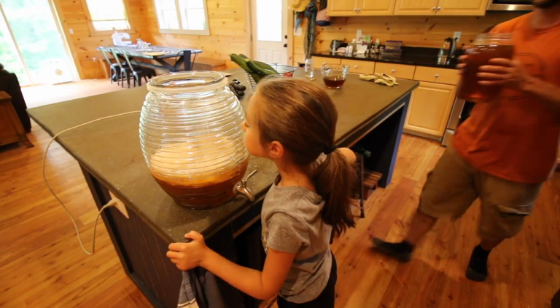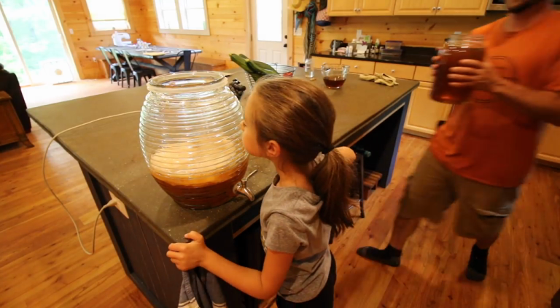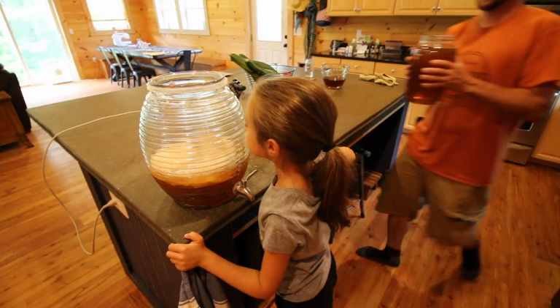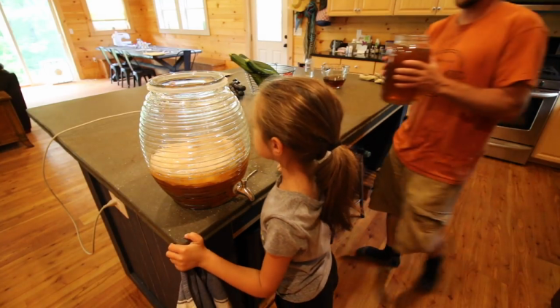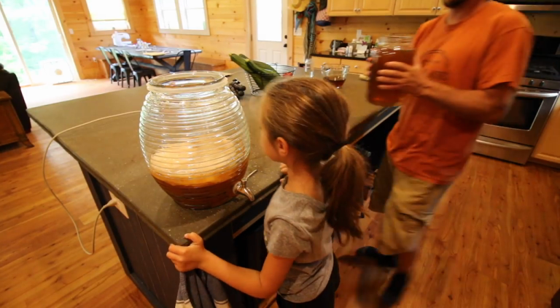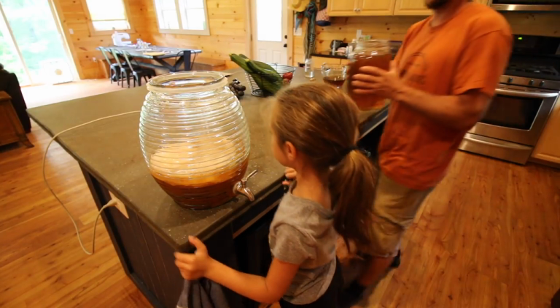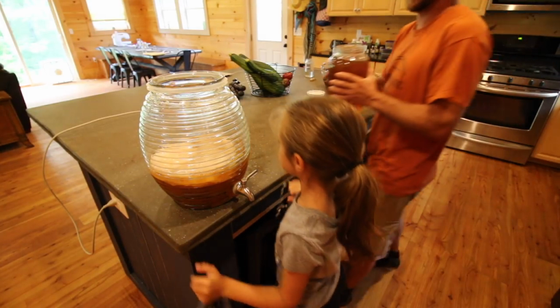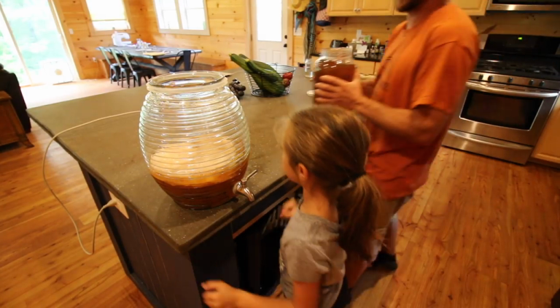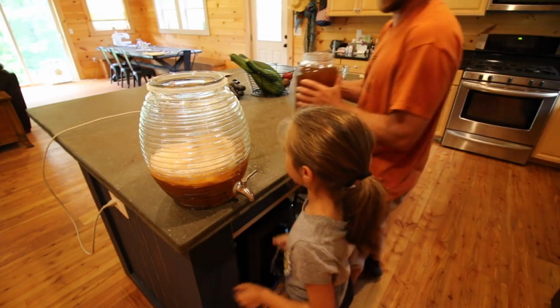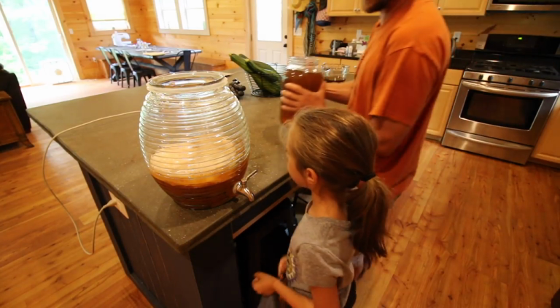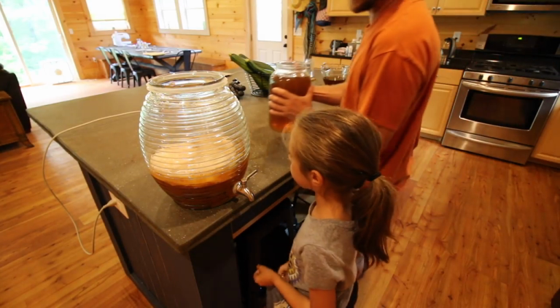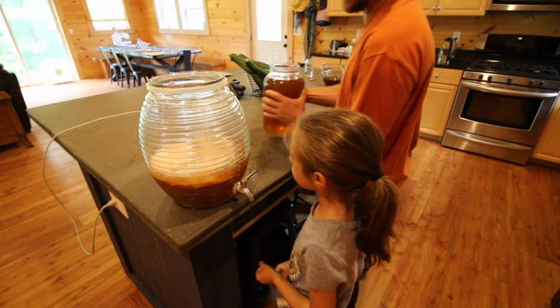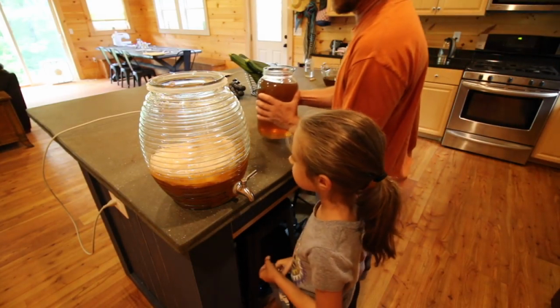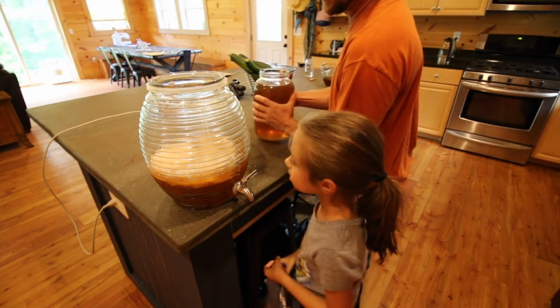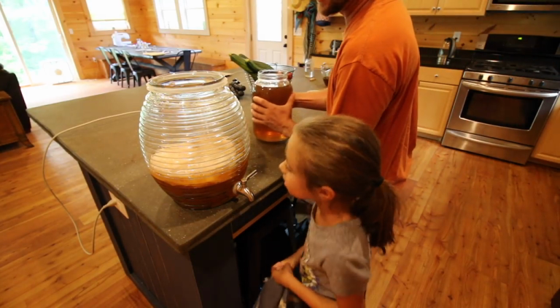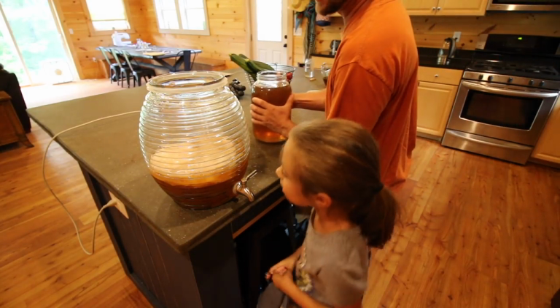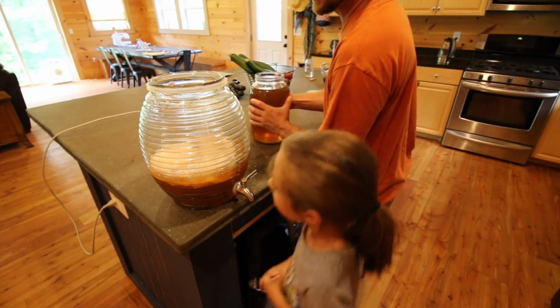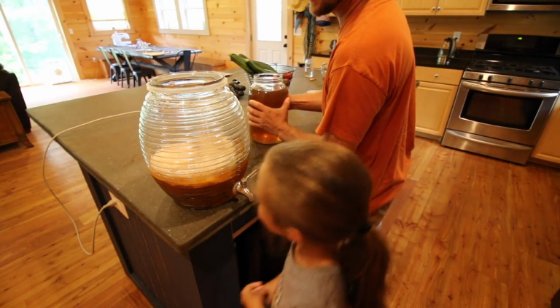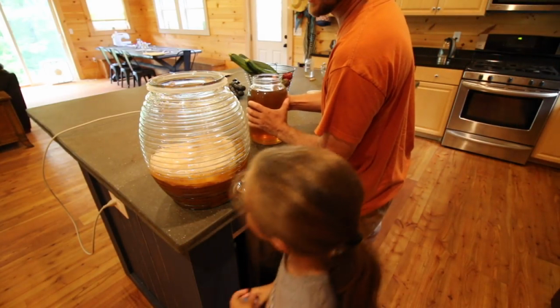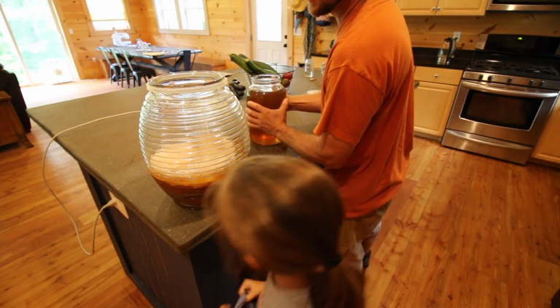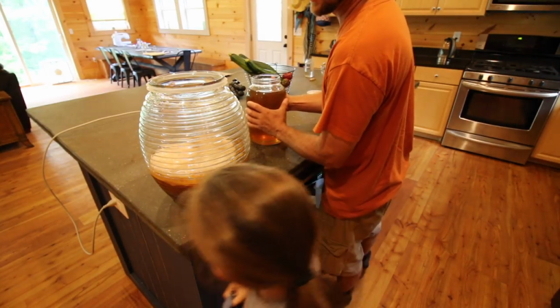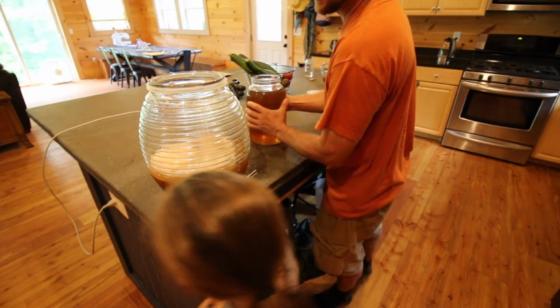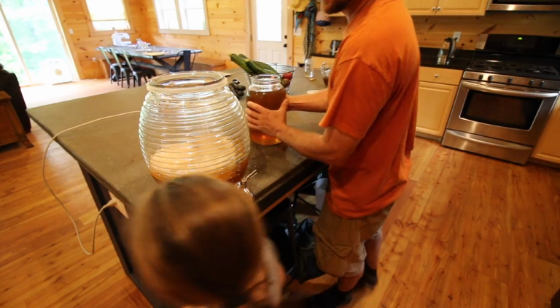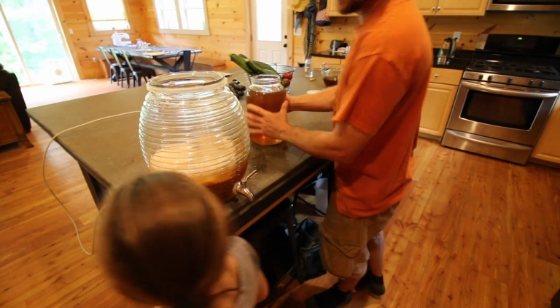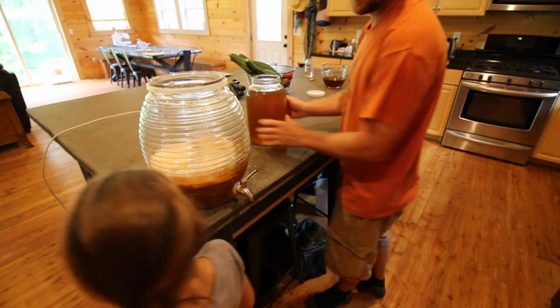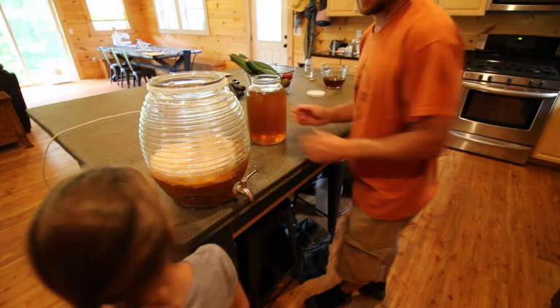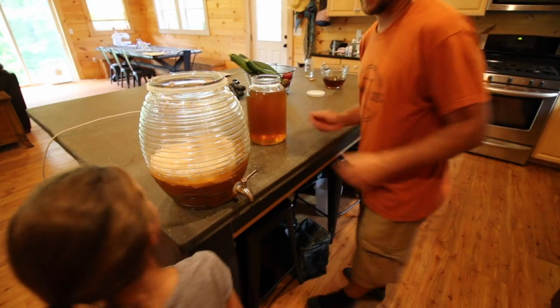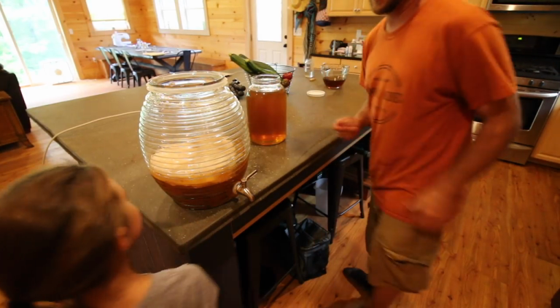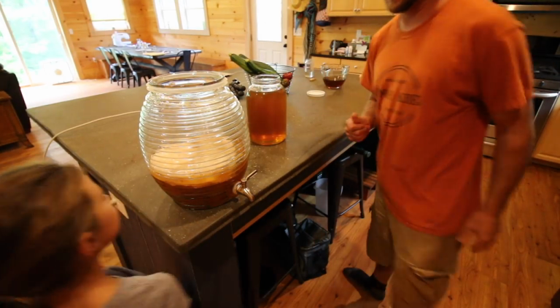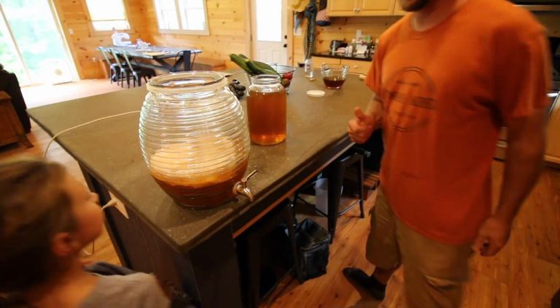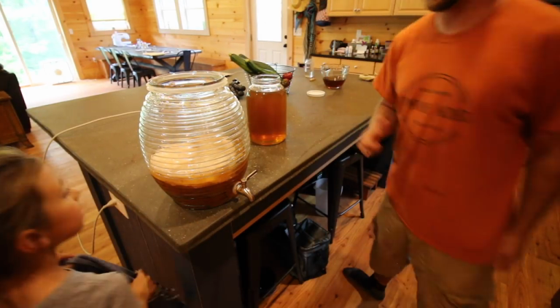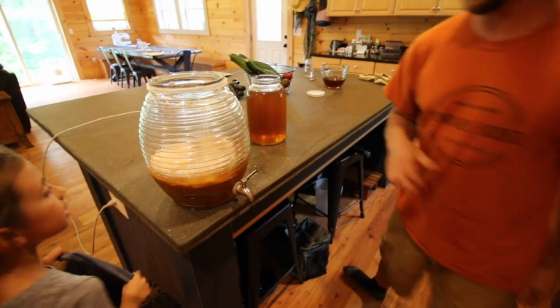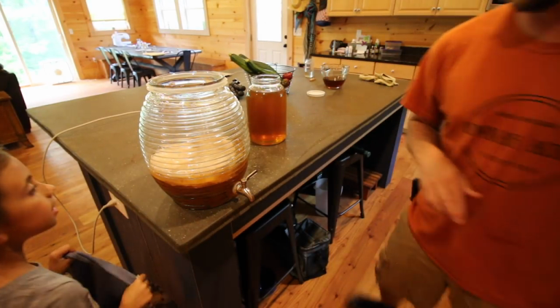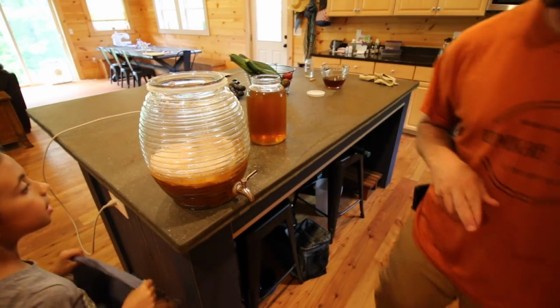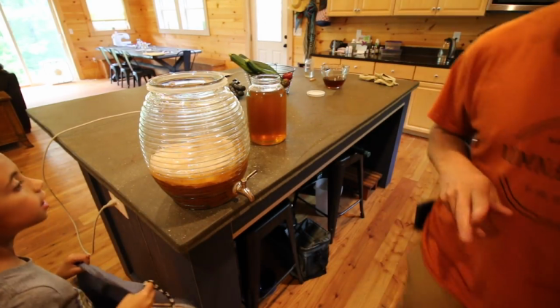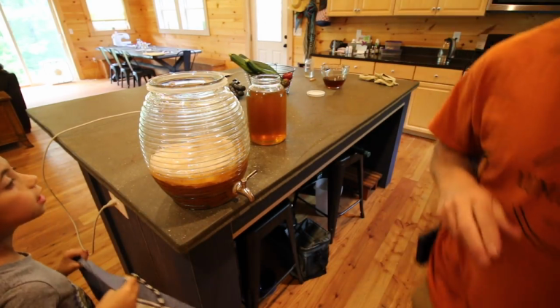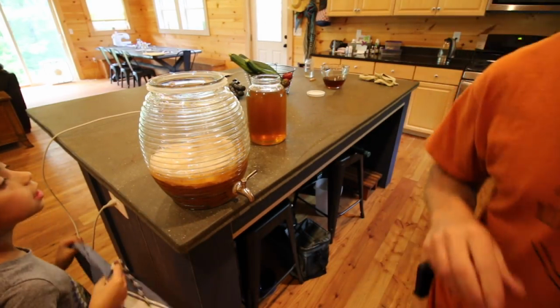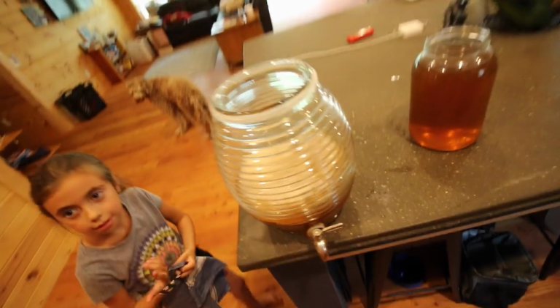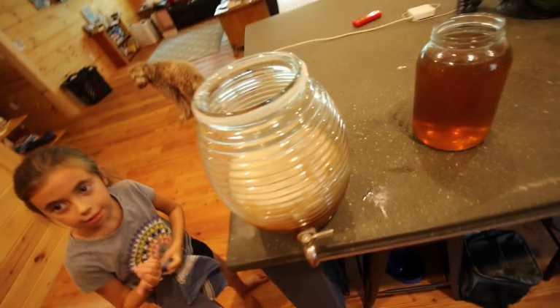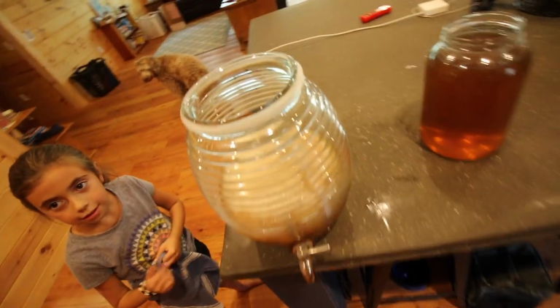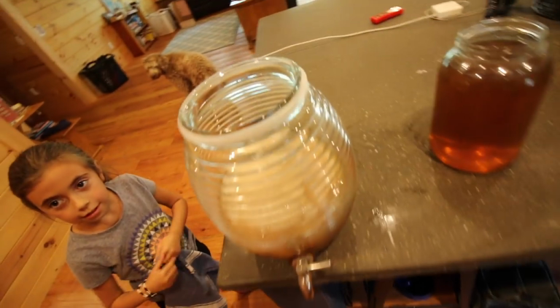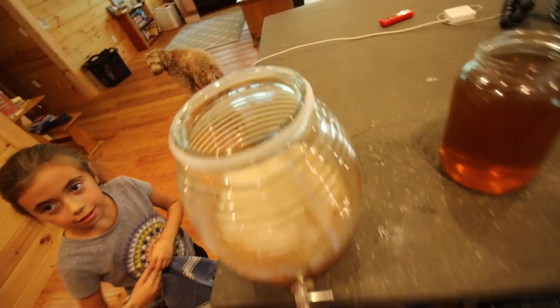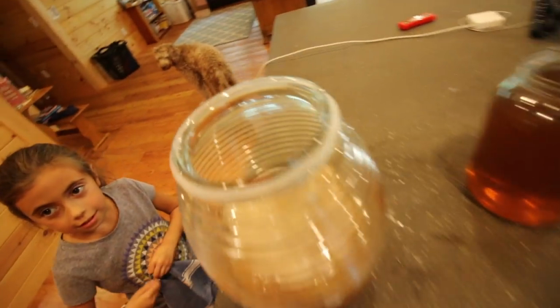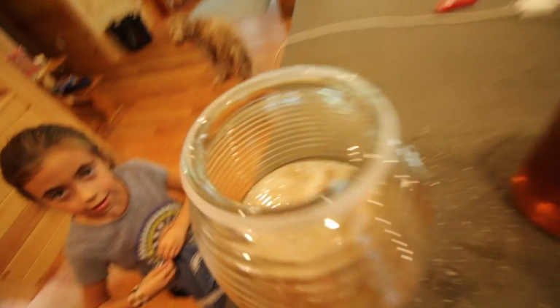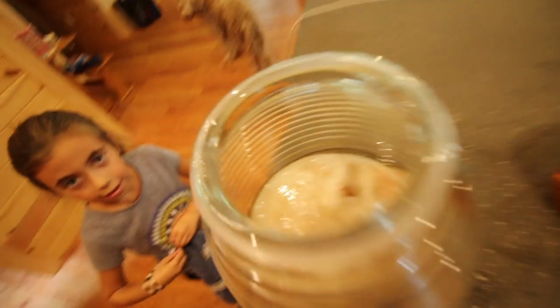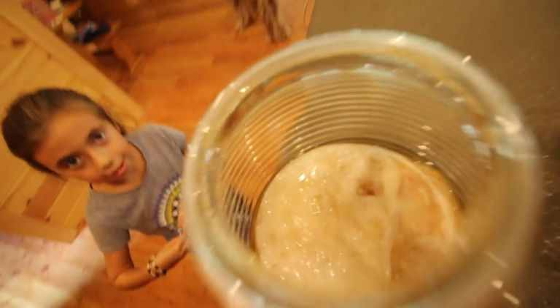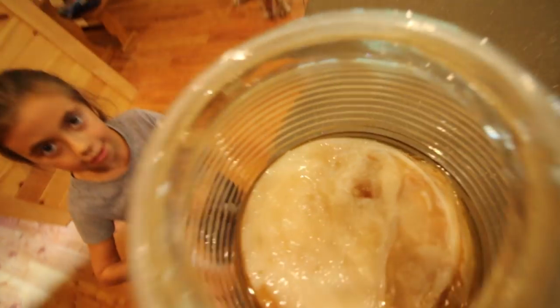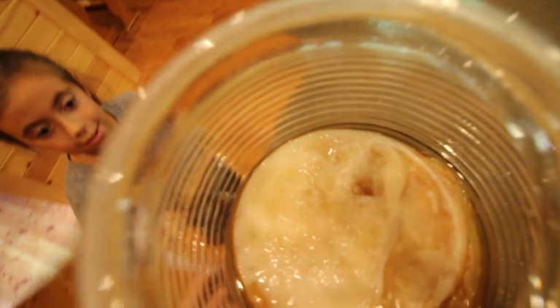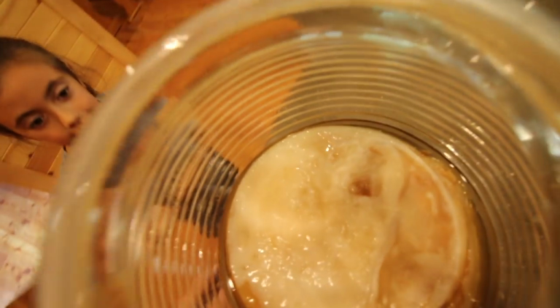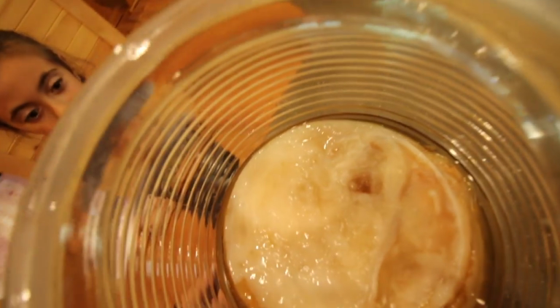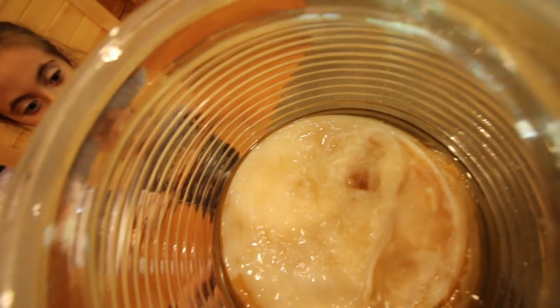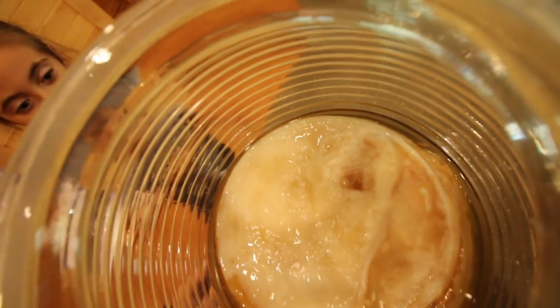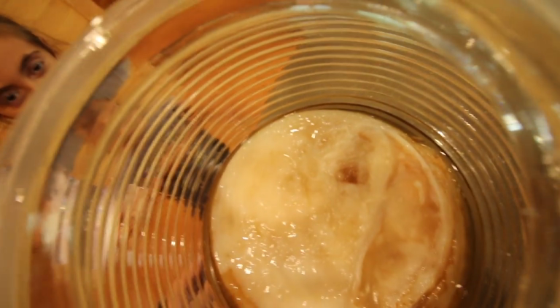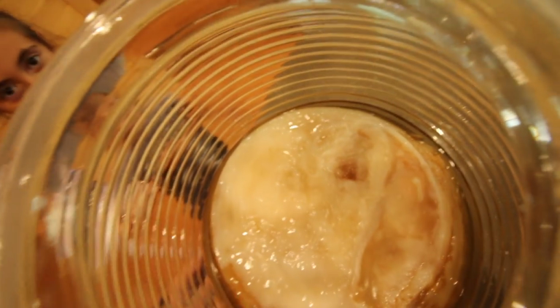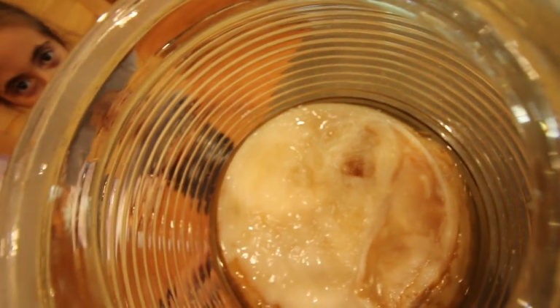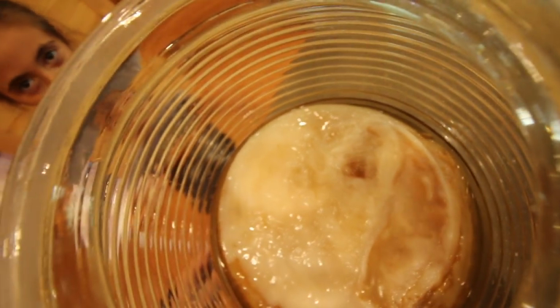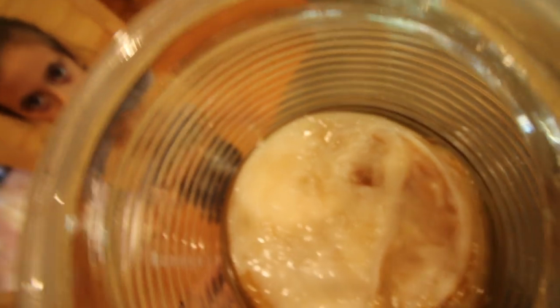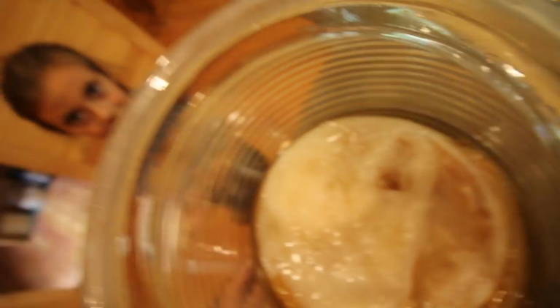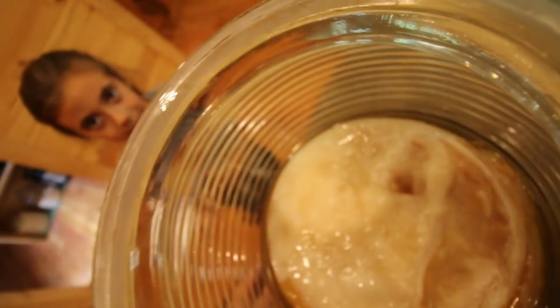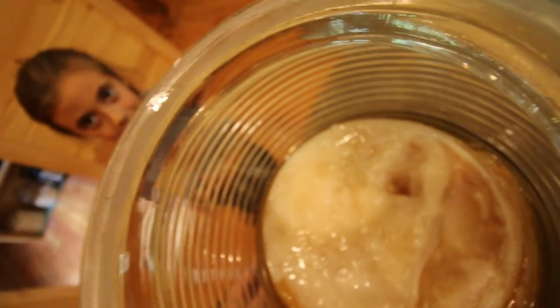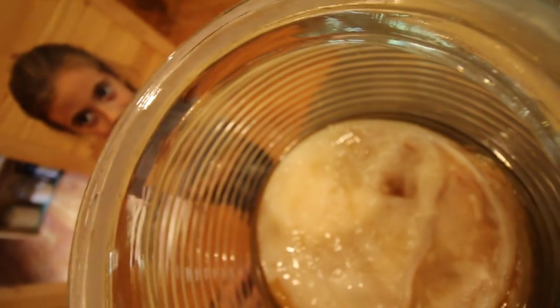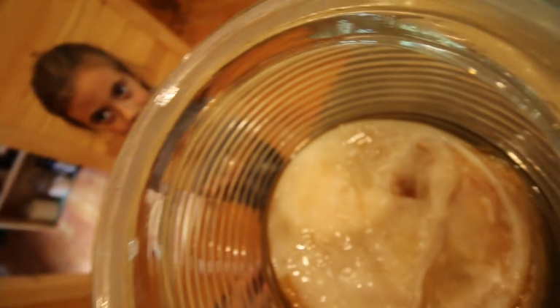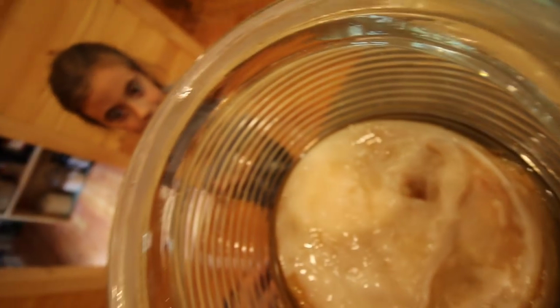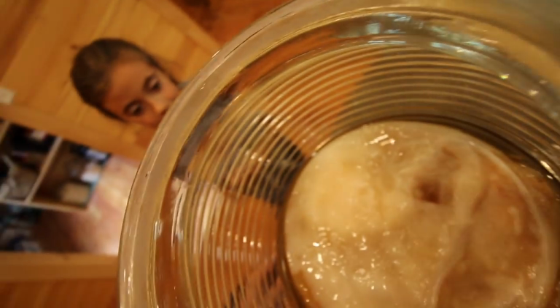Look how big that SCOBY is — that thing's huge, that thing's a monster!